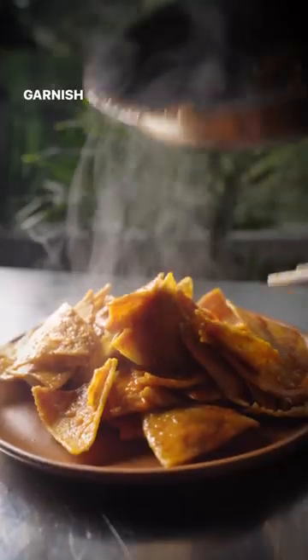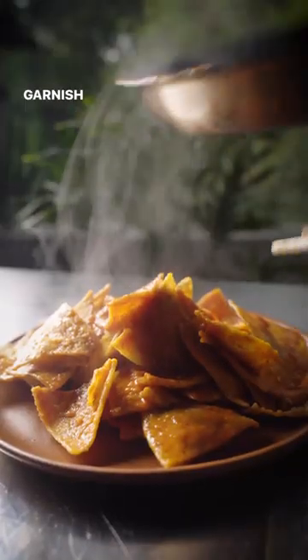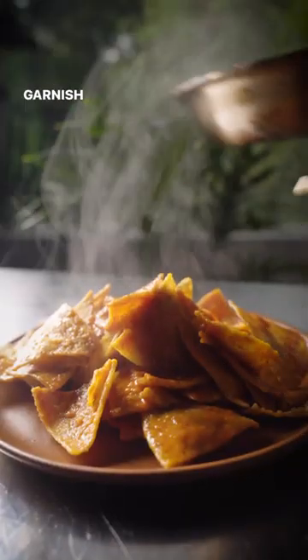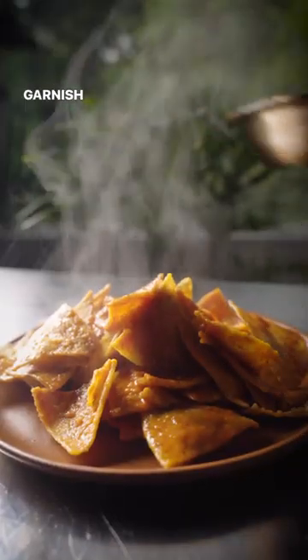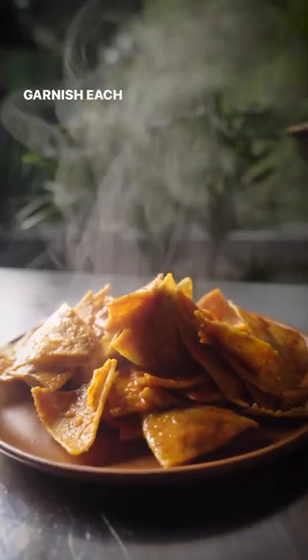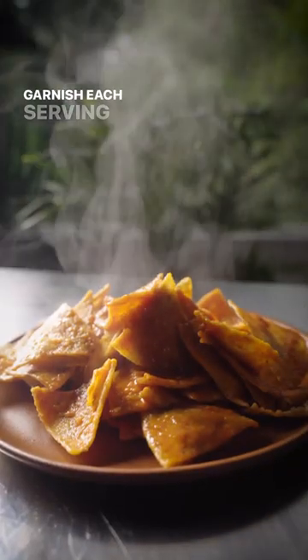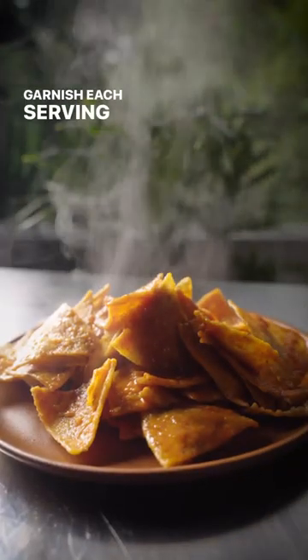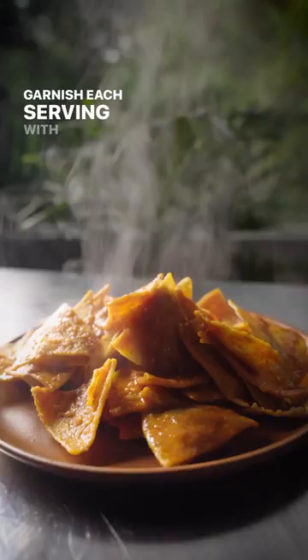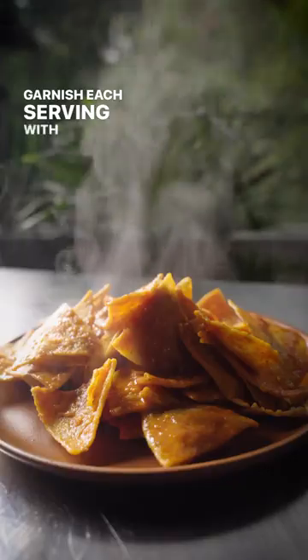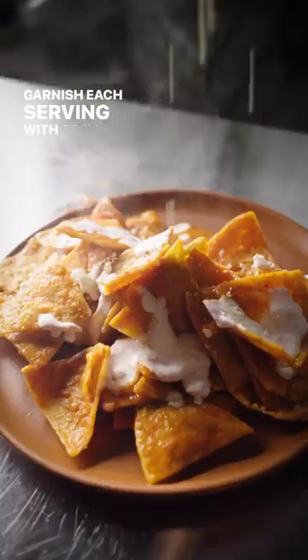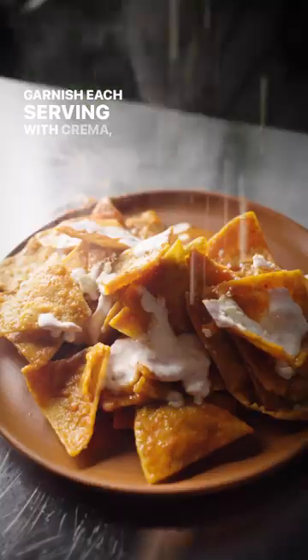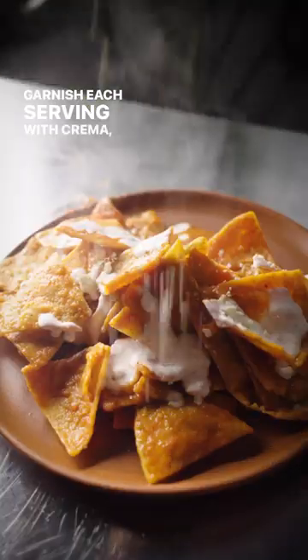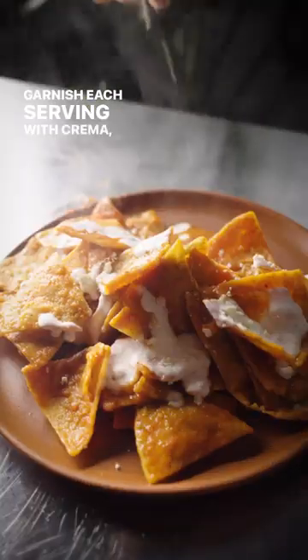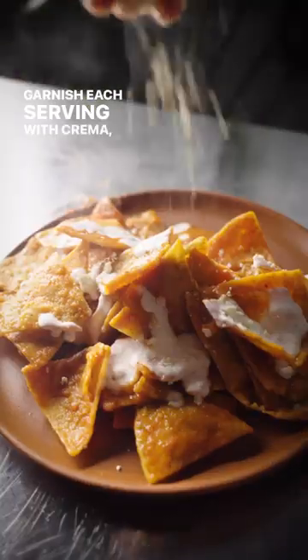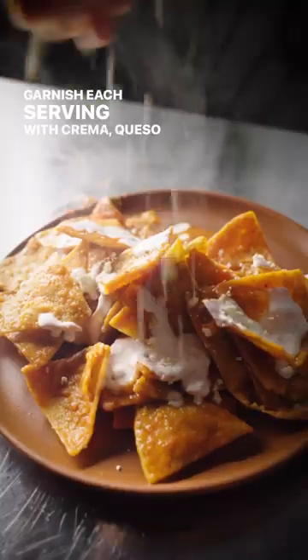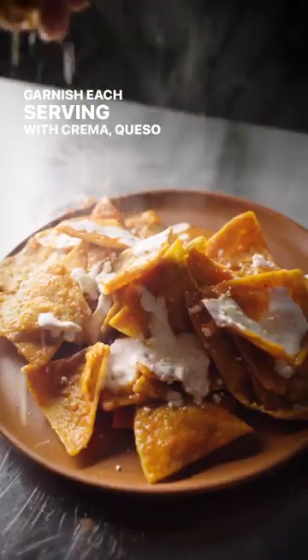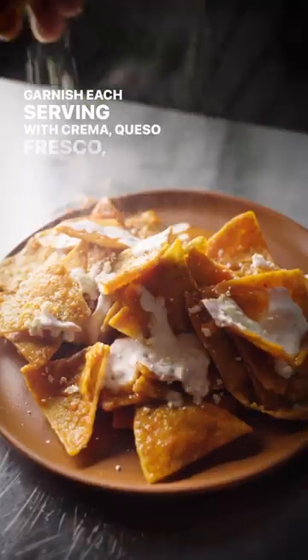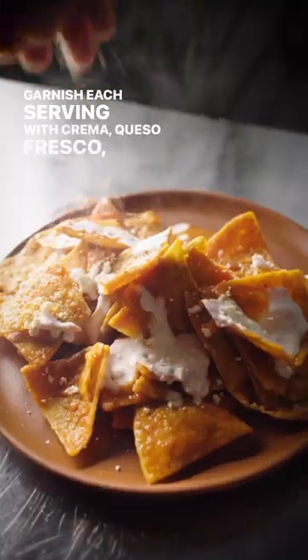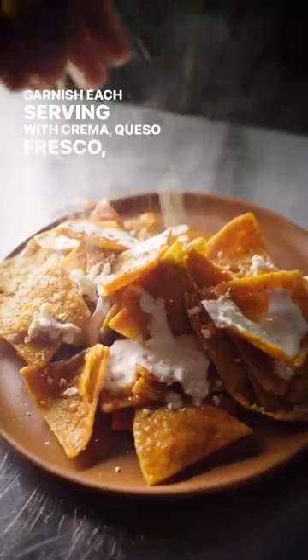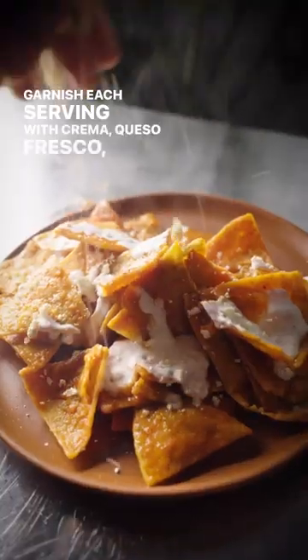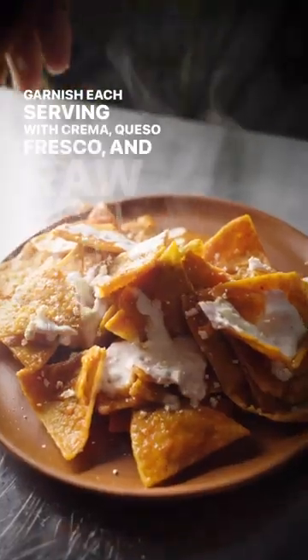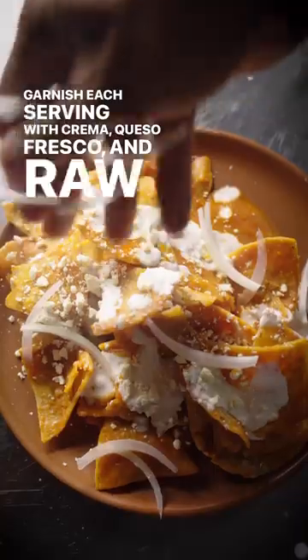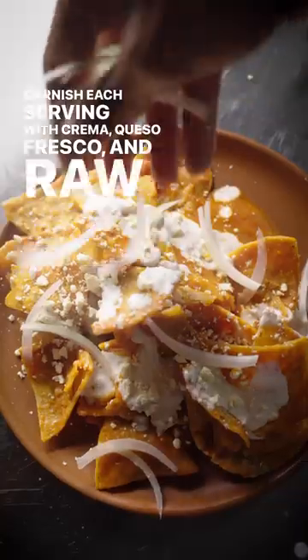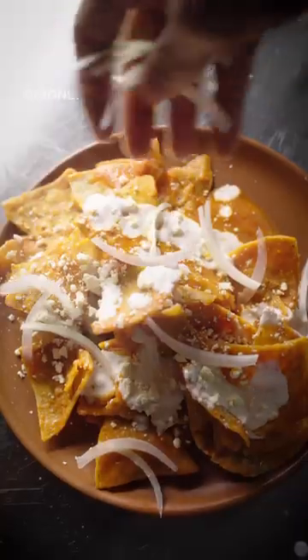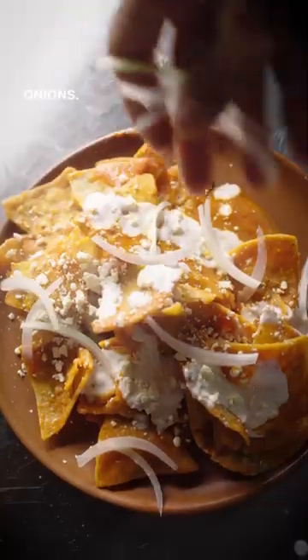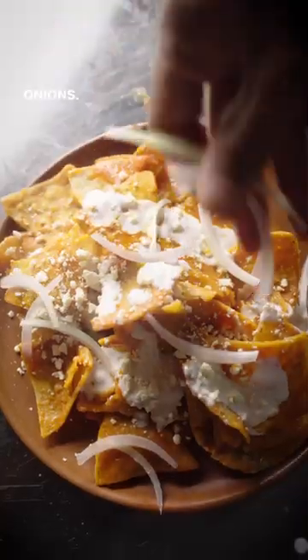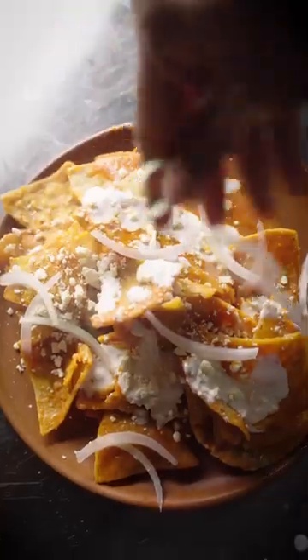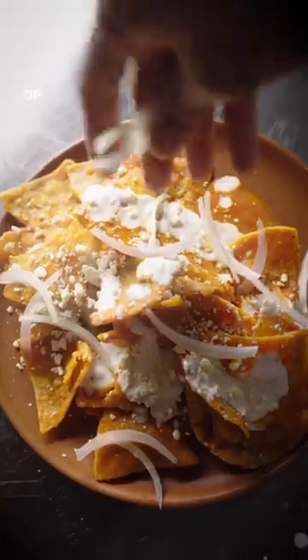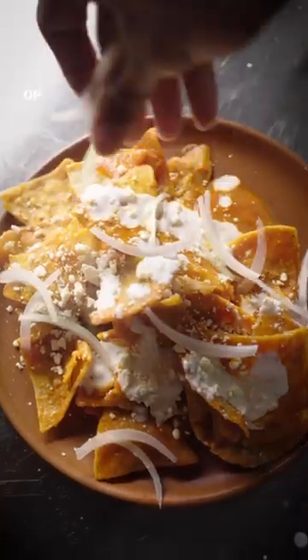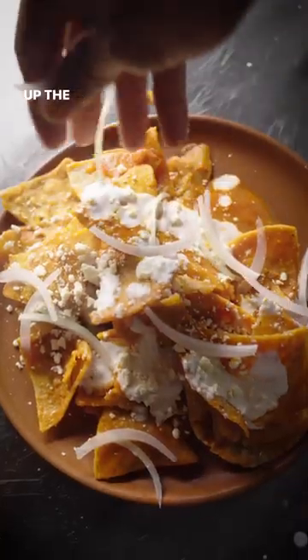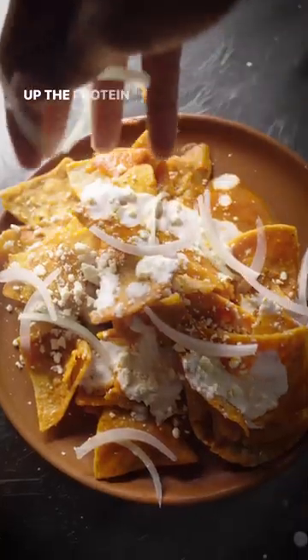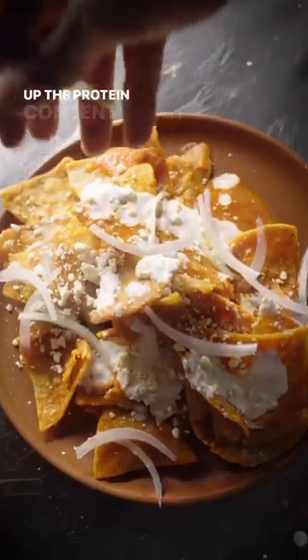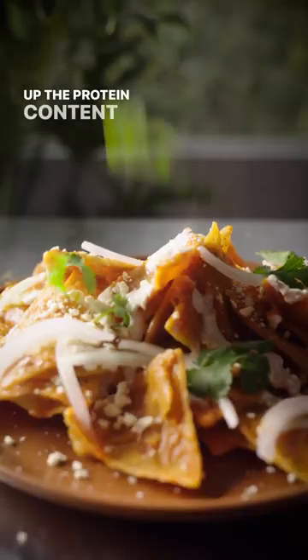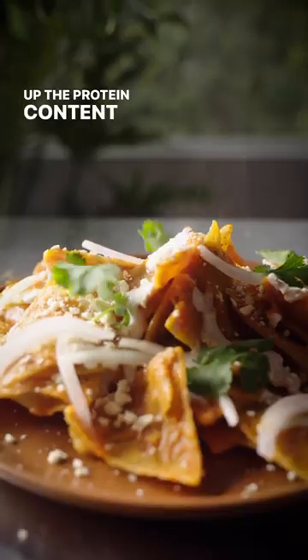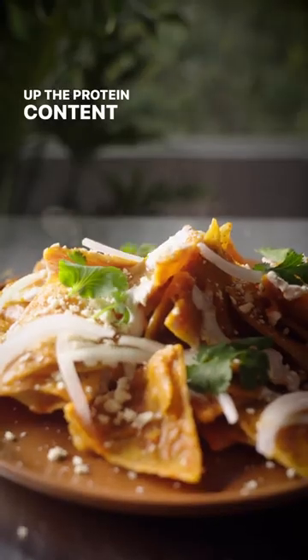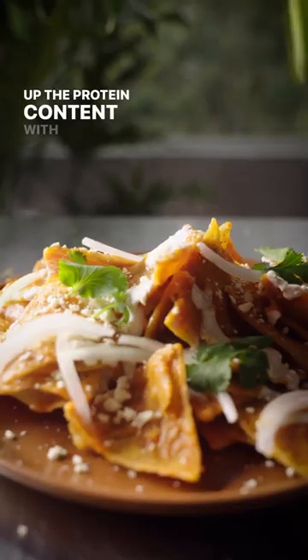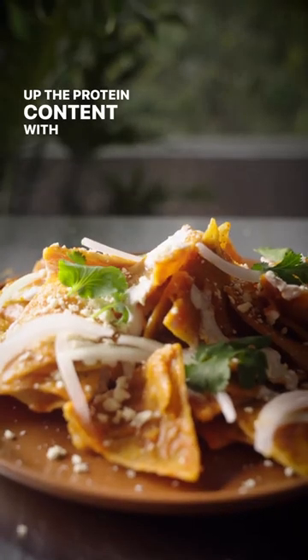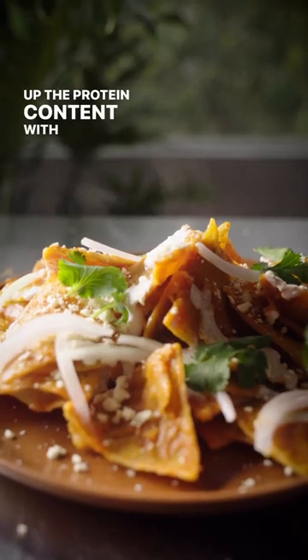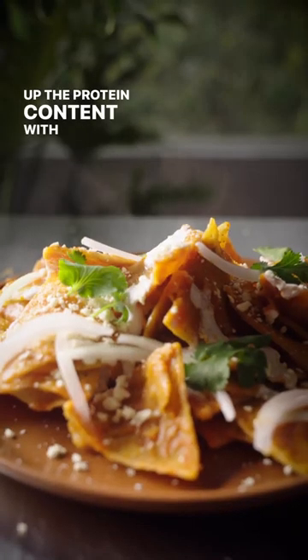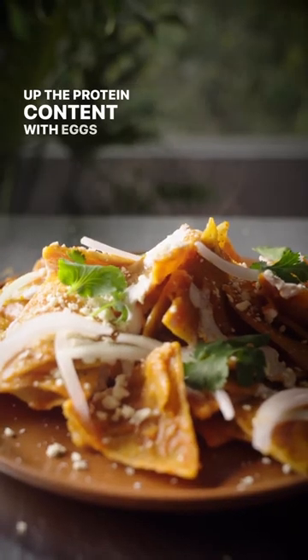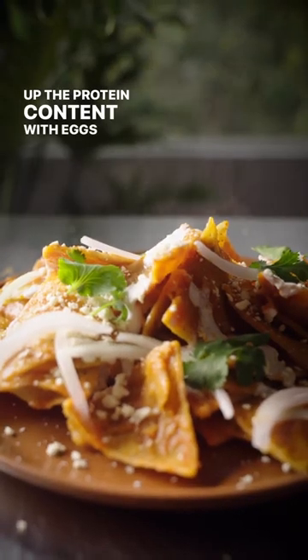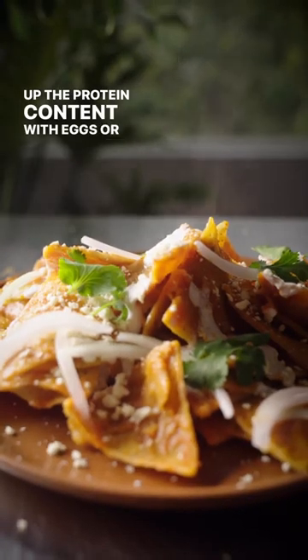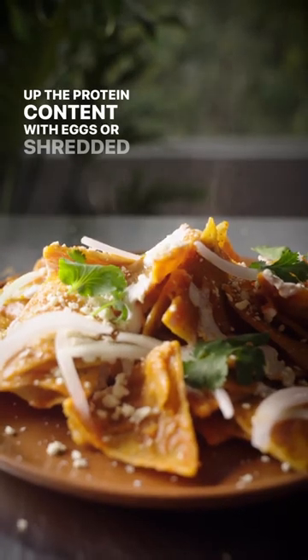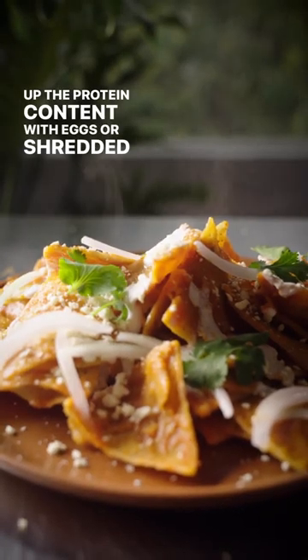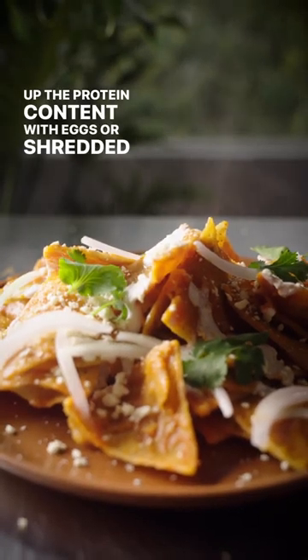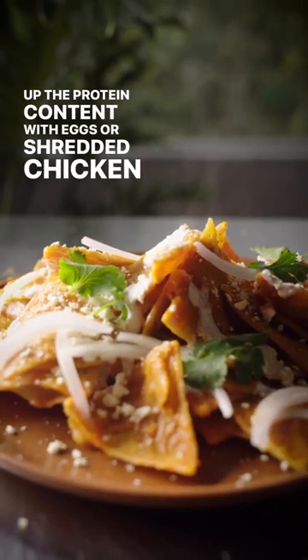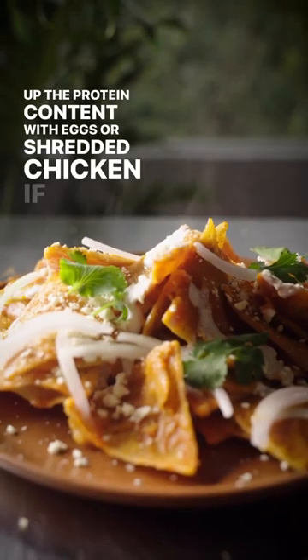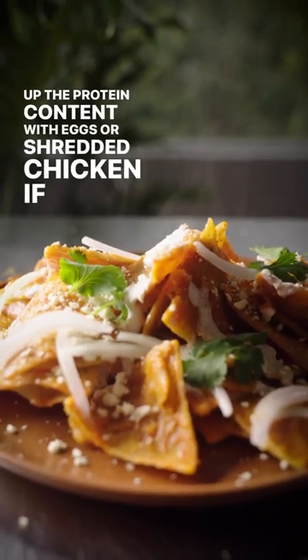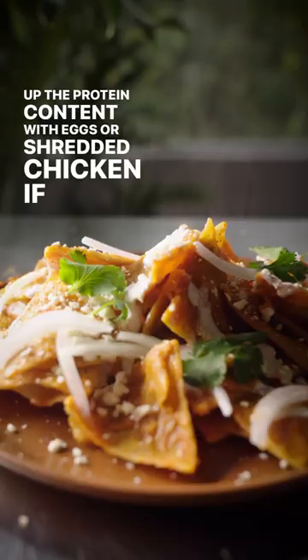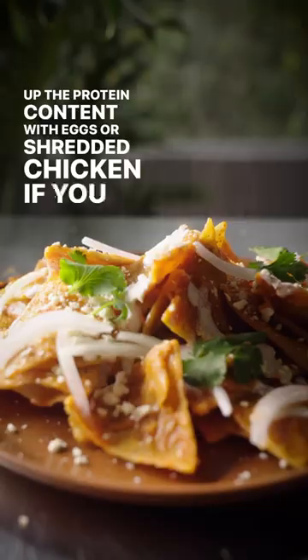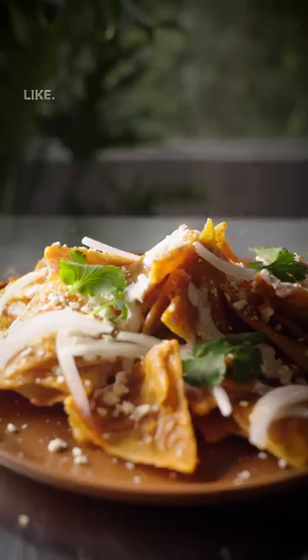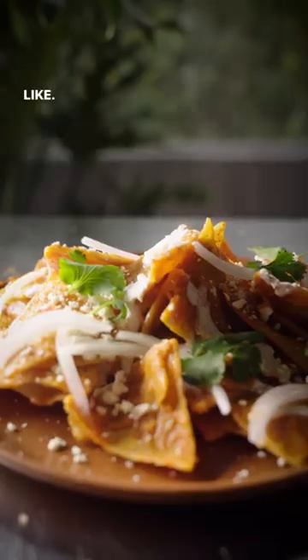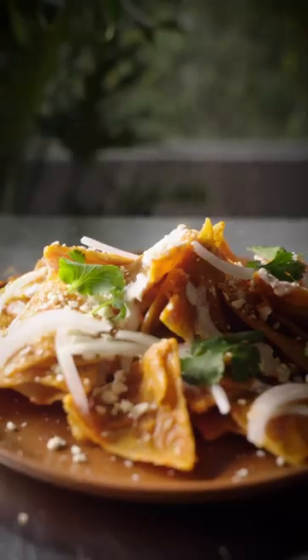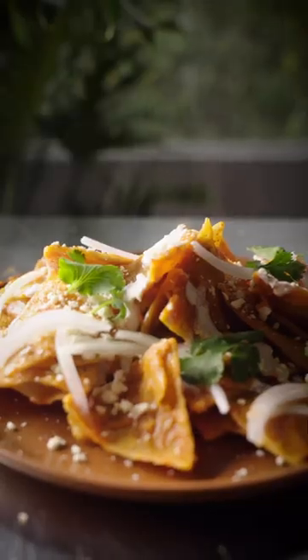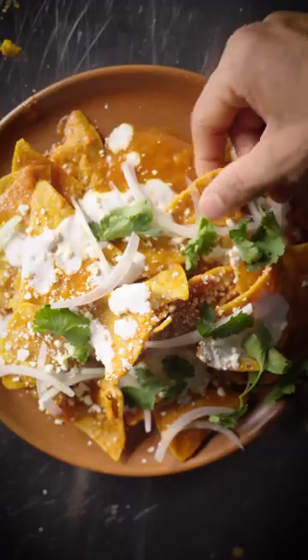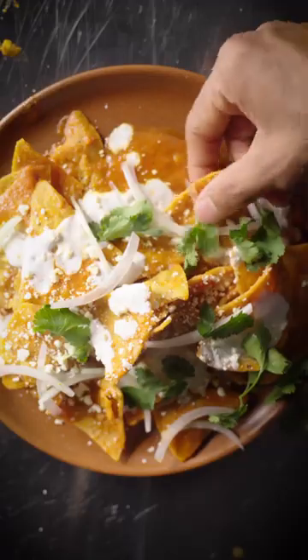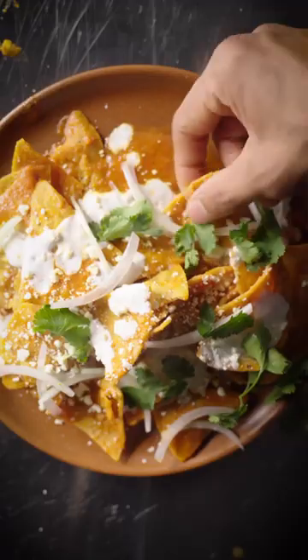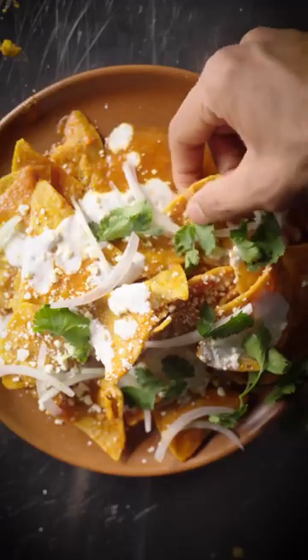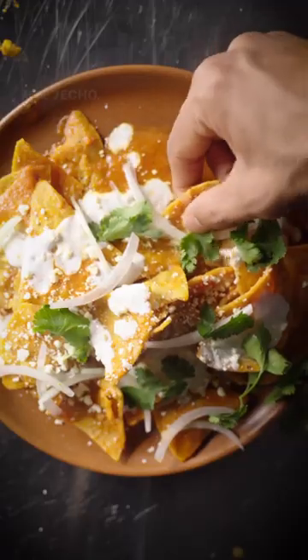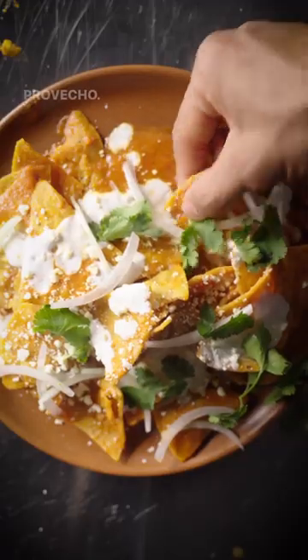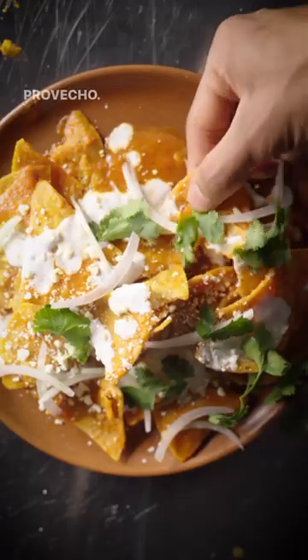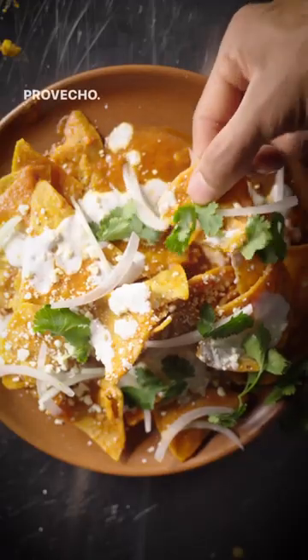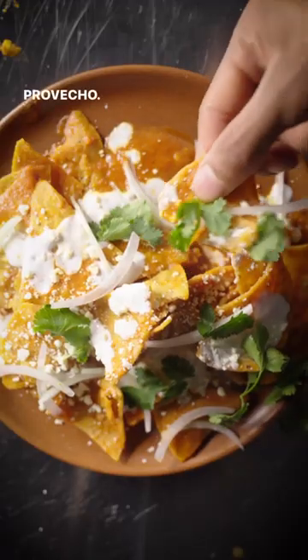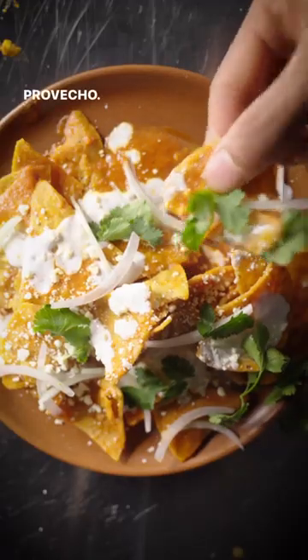Garnish each serving with crema, queso fresco, and raw onions. Up the protein content with eggs or shredded chicken if you like. Provecho!